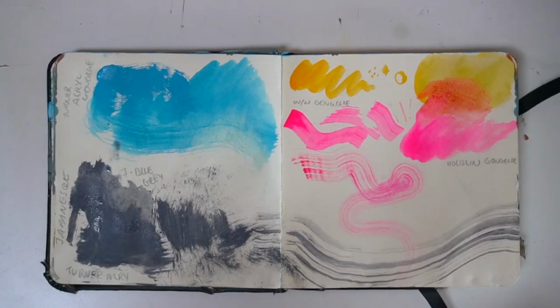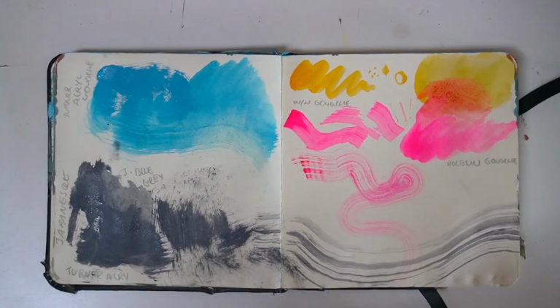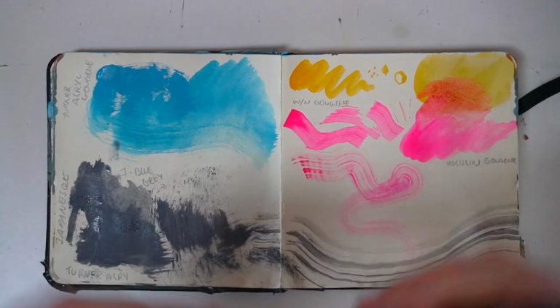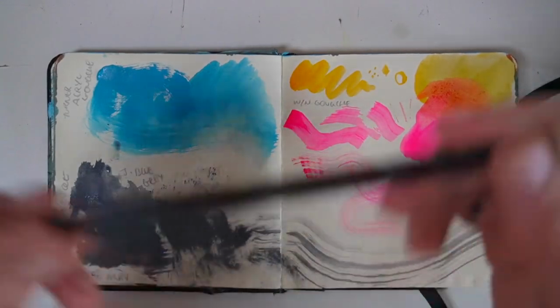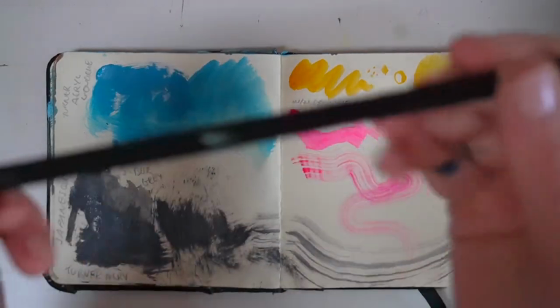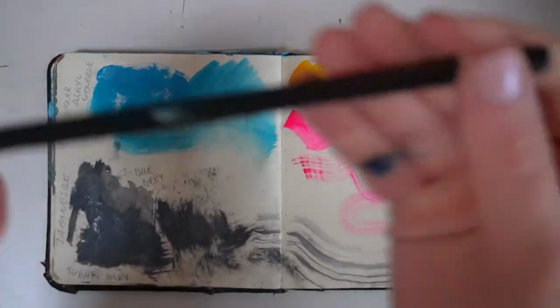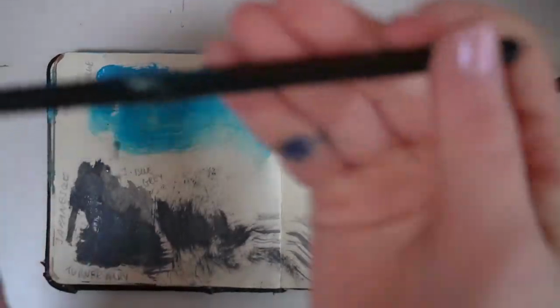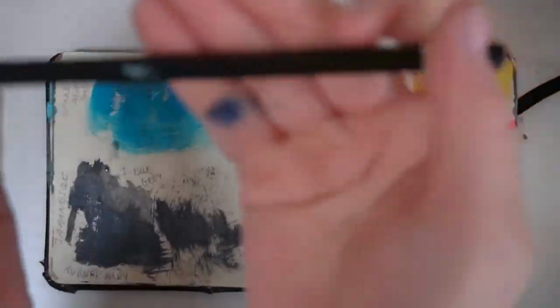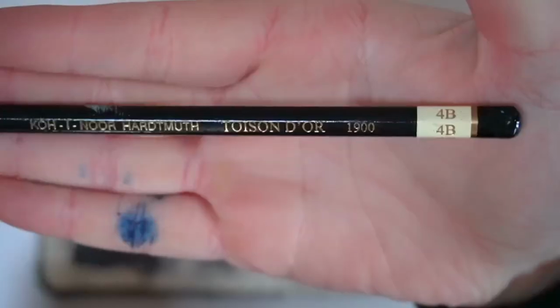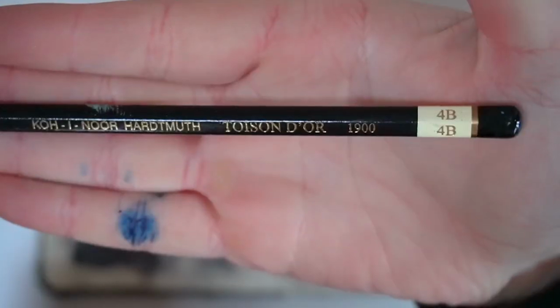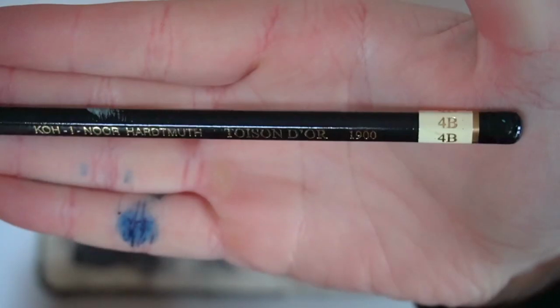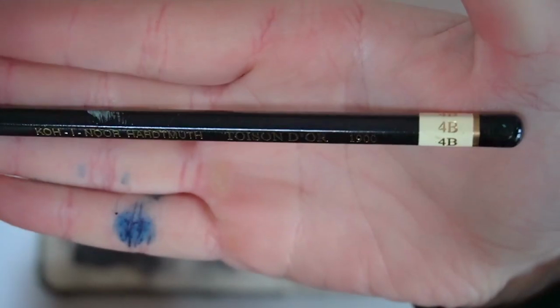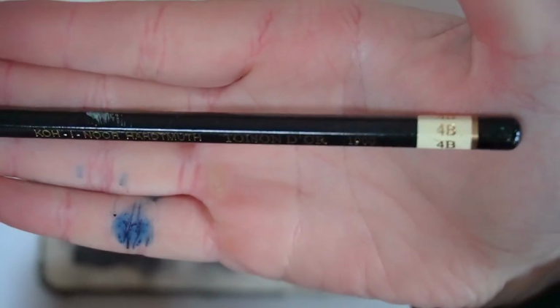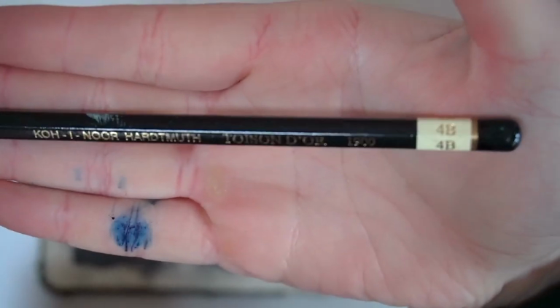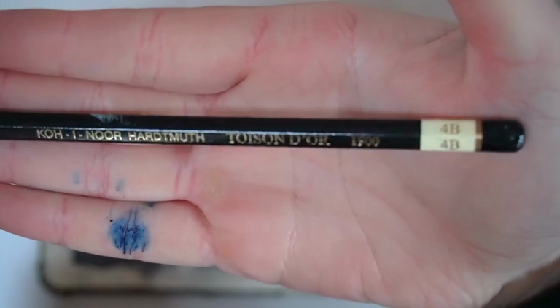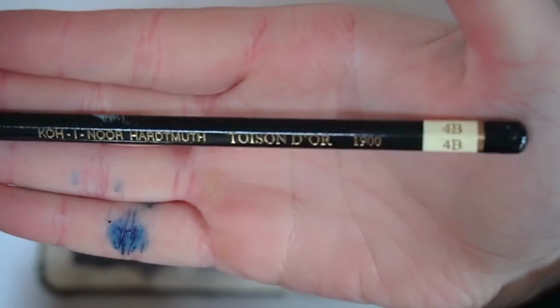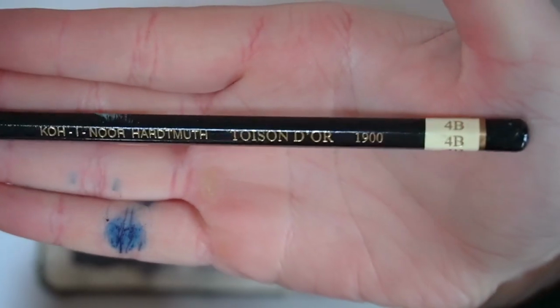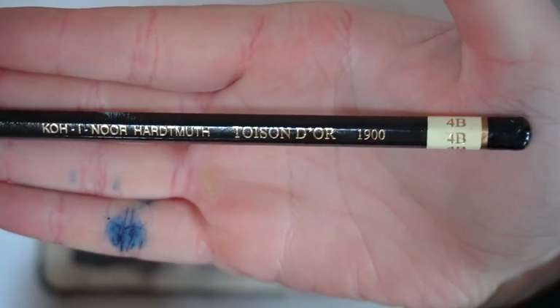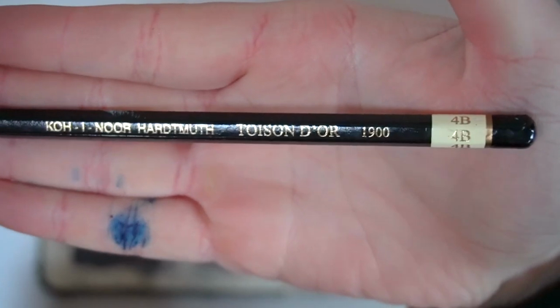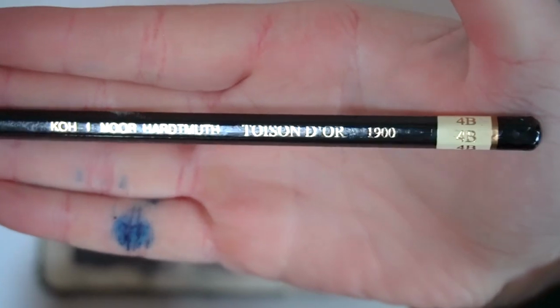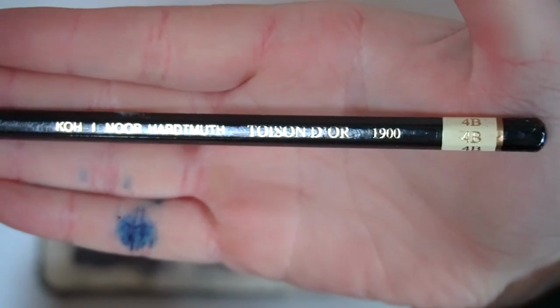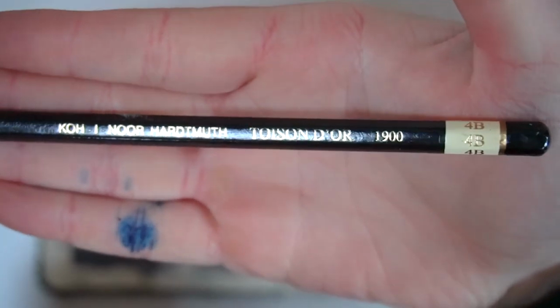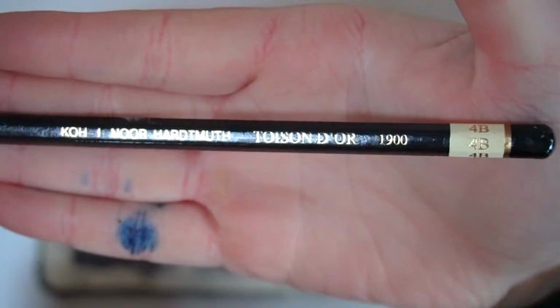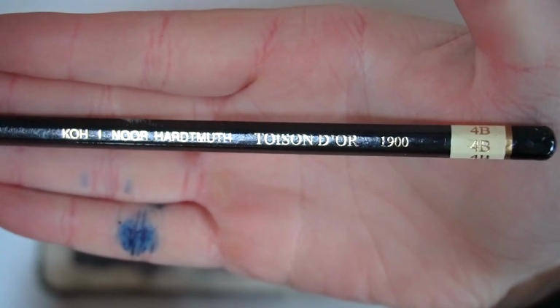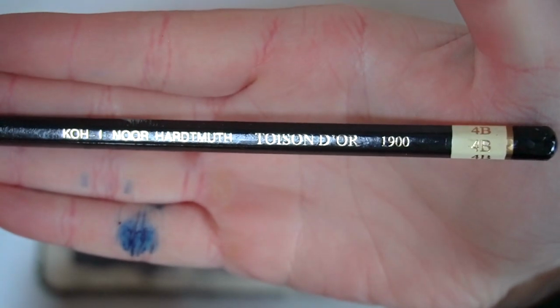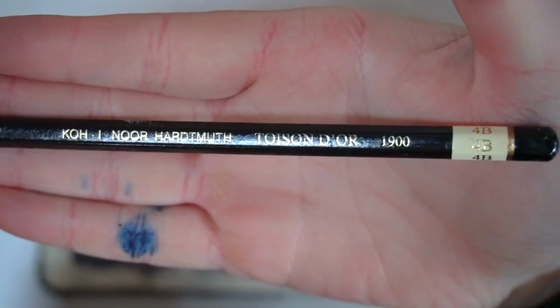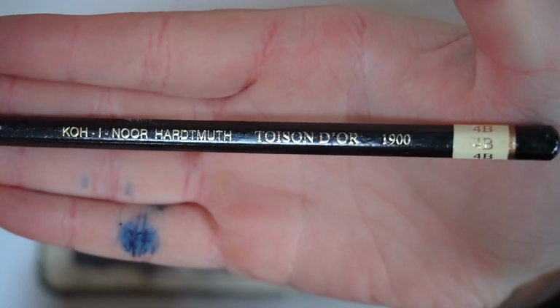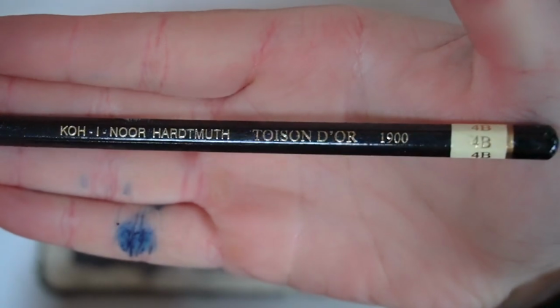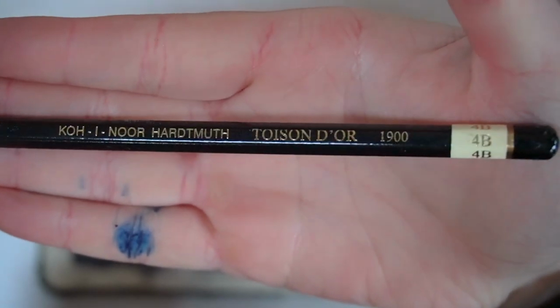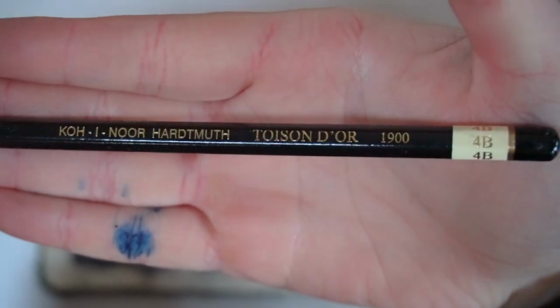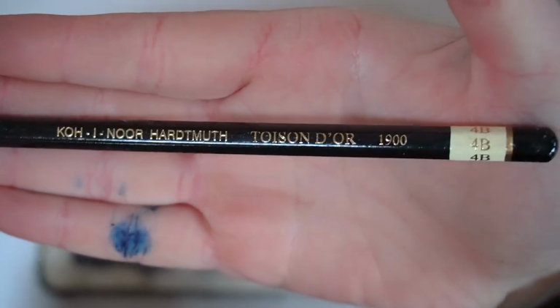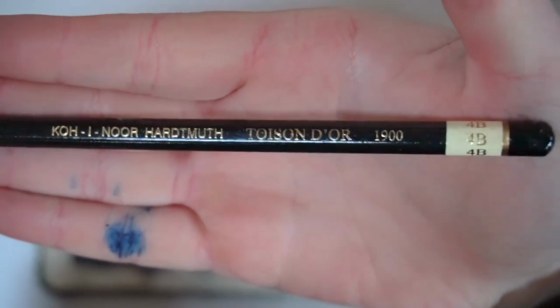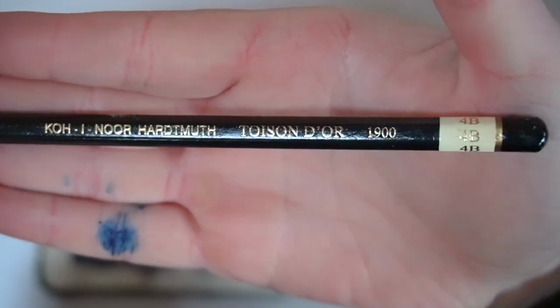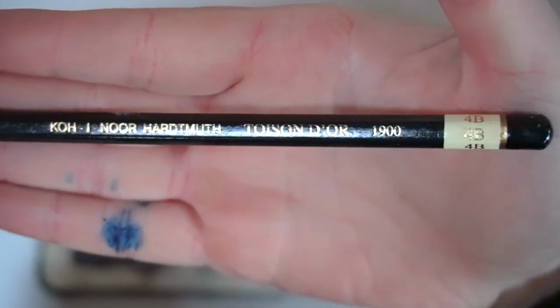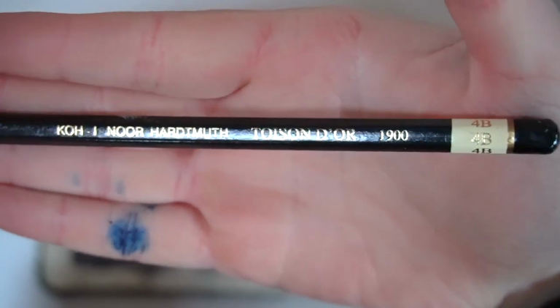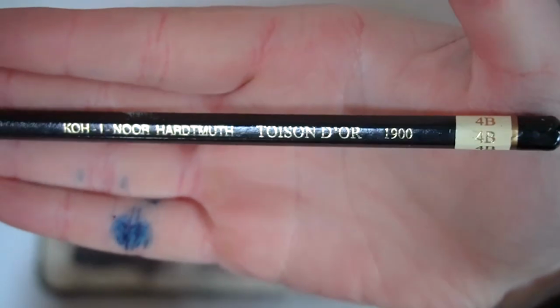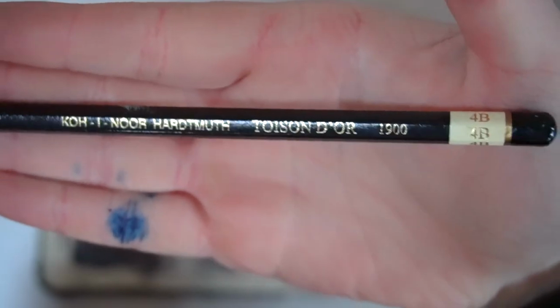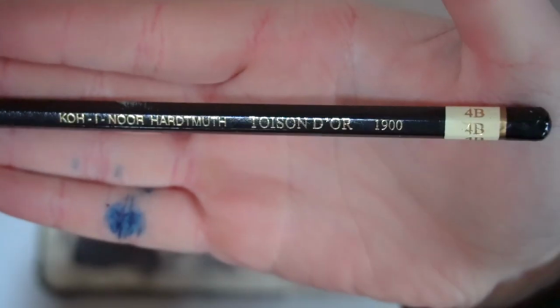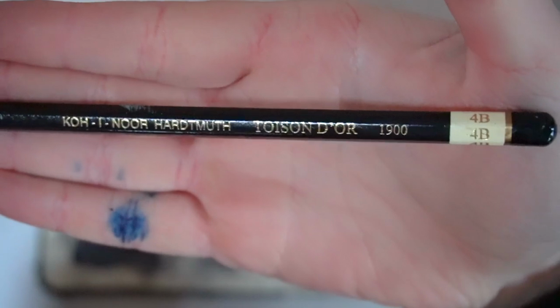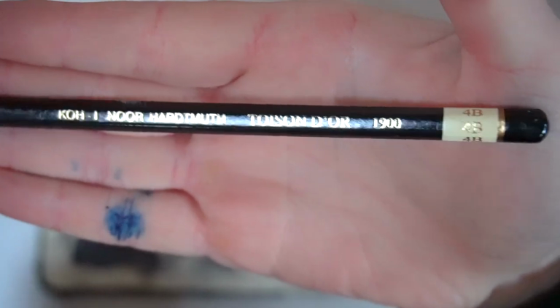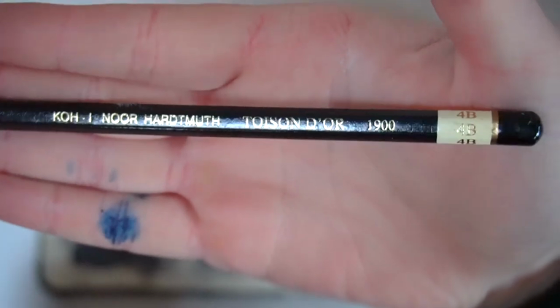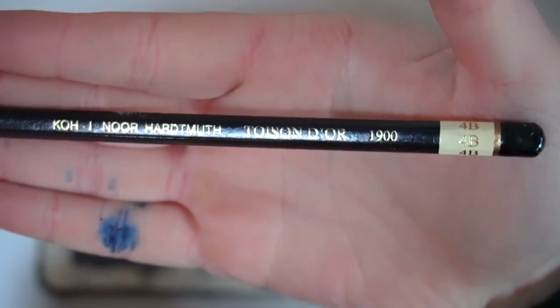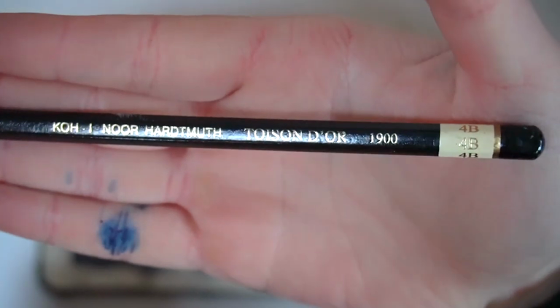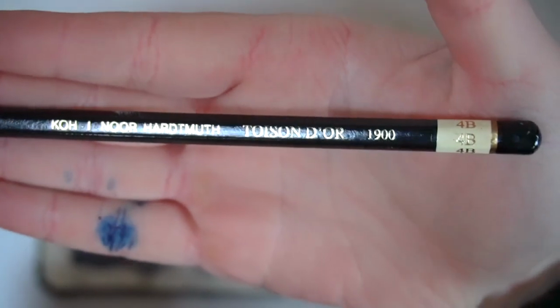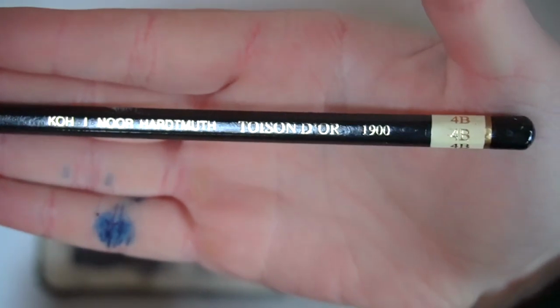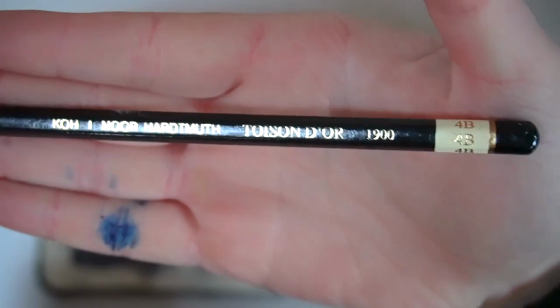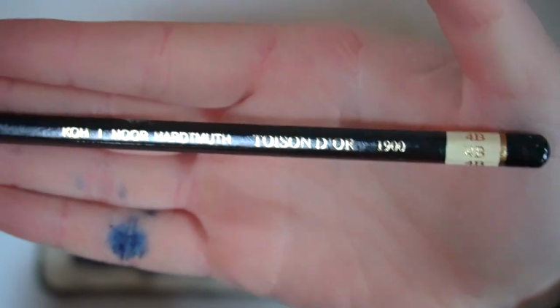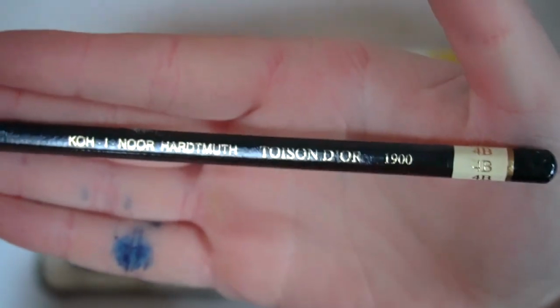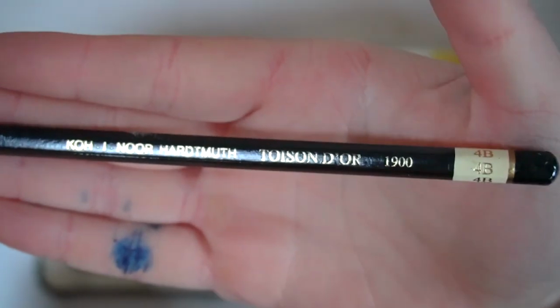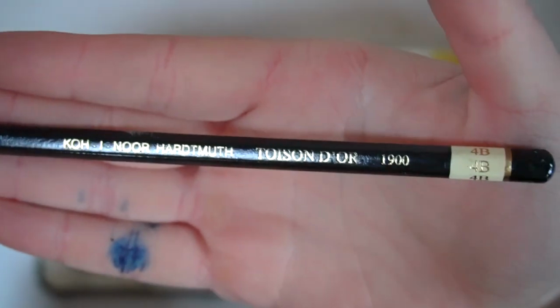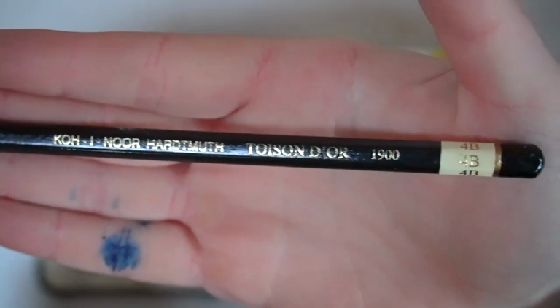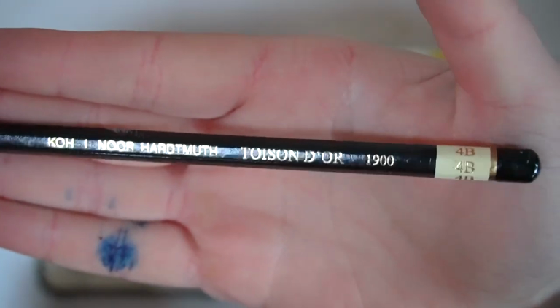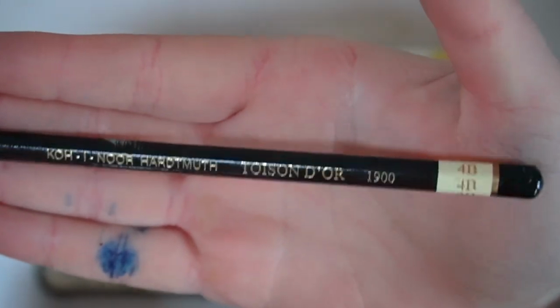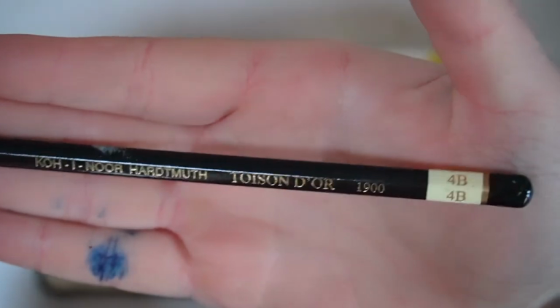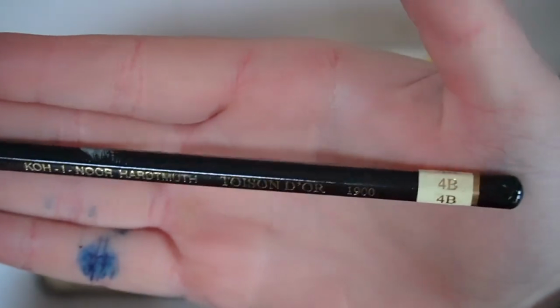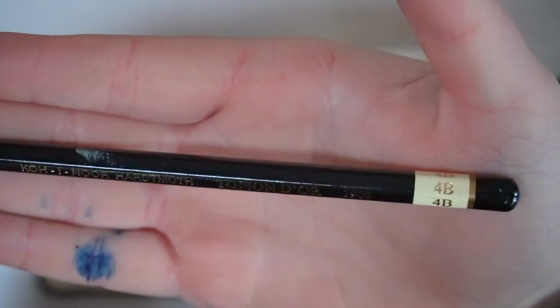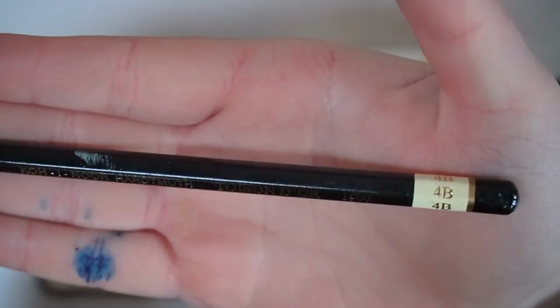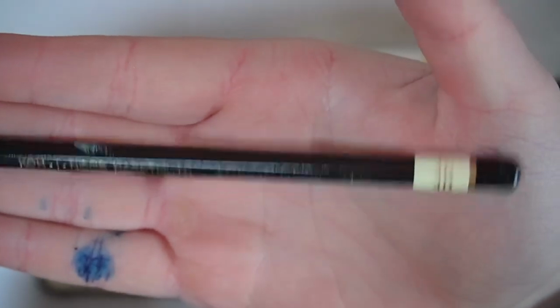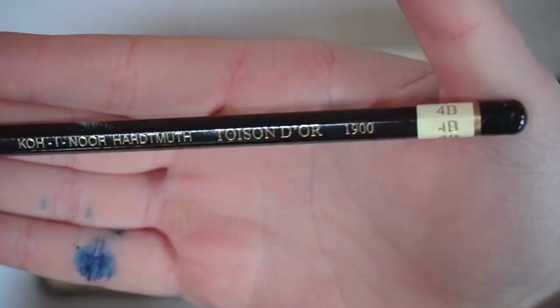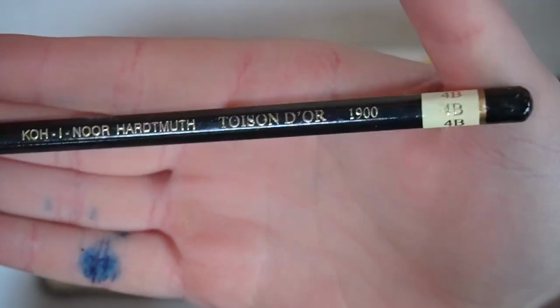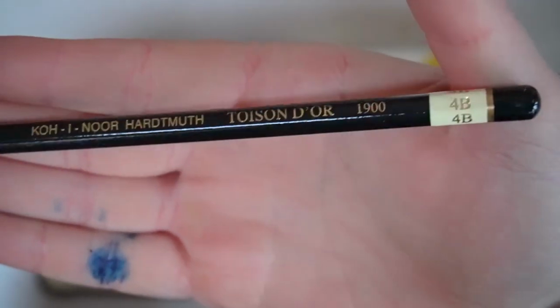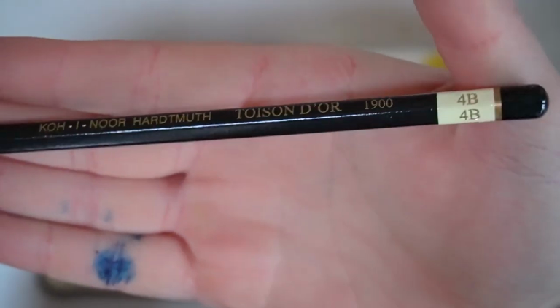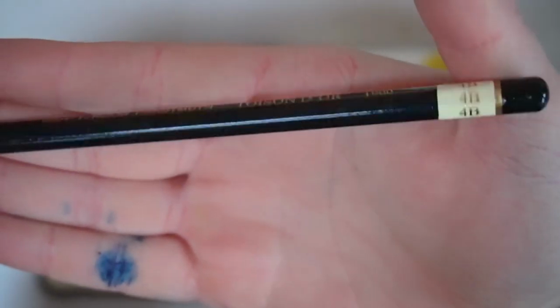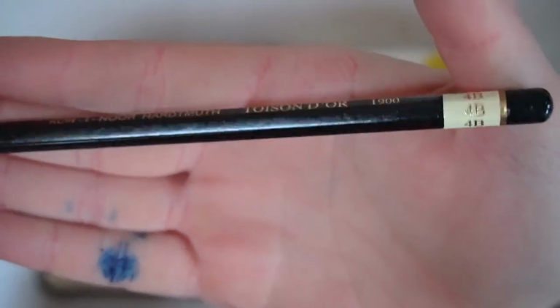For sketching, I just use a 4B pencil. I'm not sure what brand this is — just one I picked up at an art shop. It's a 4B pencil and I like soft pencils to sketch.